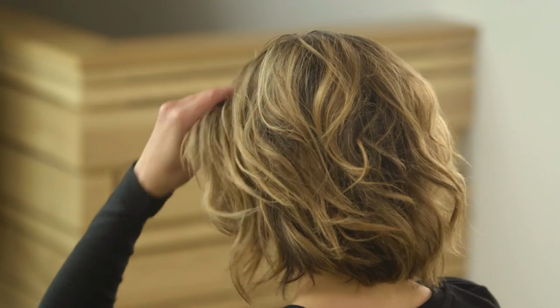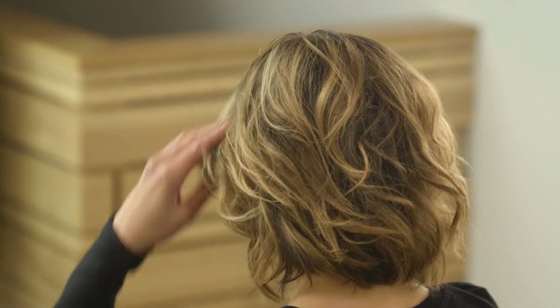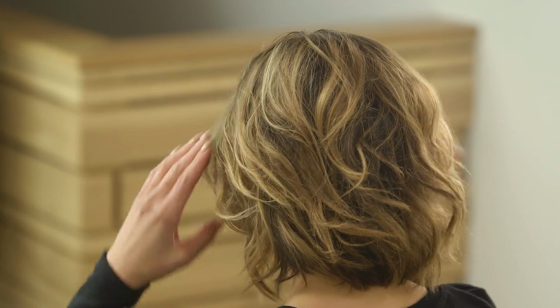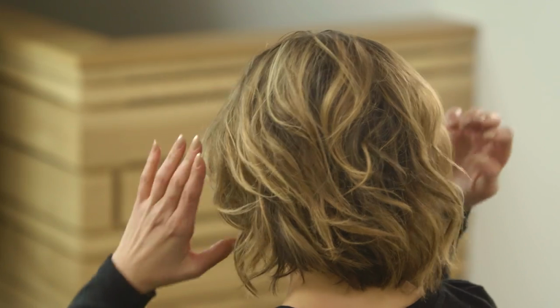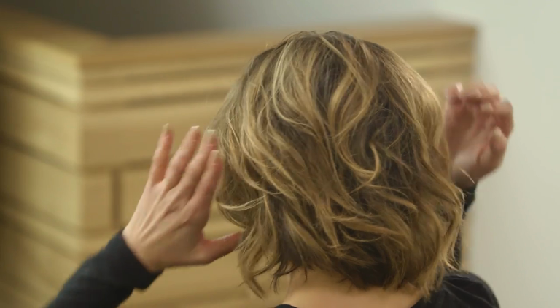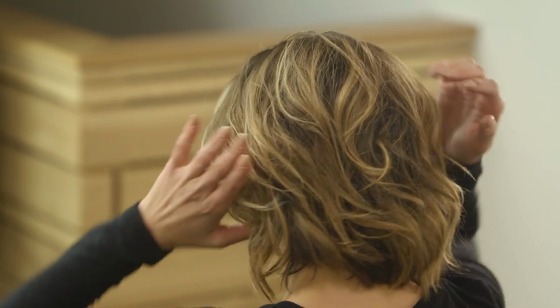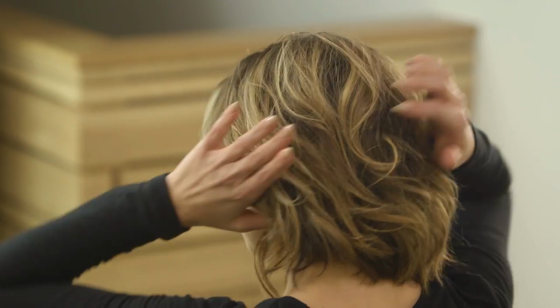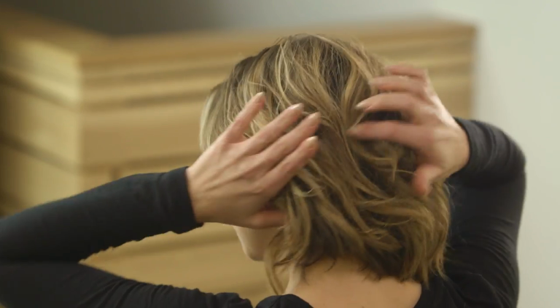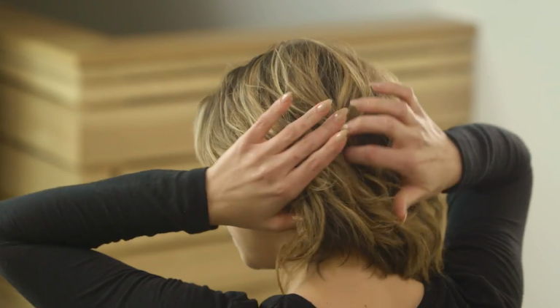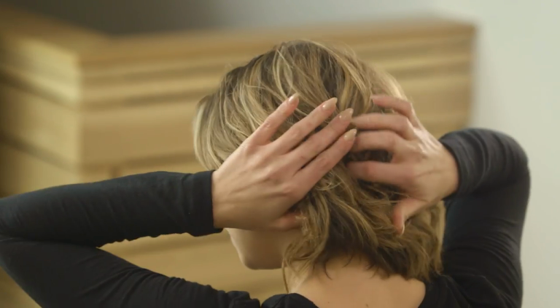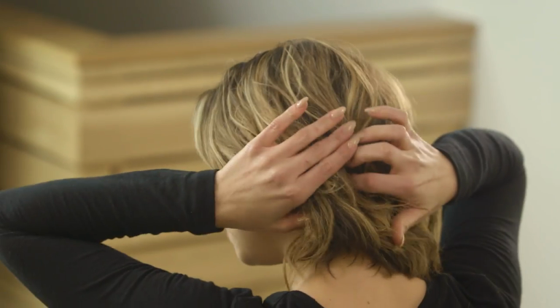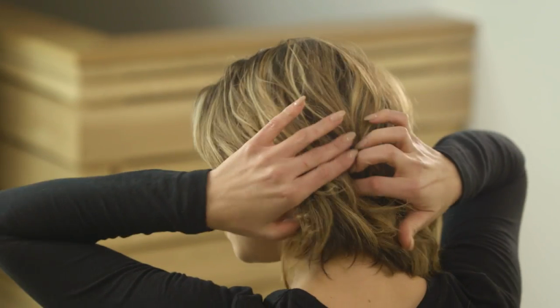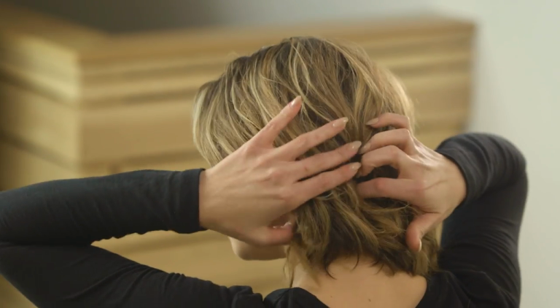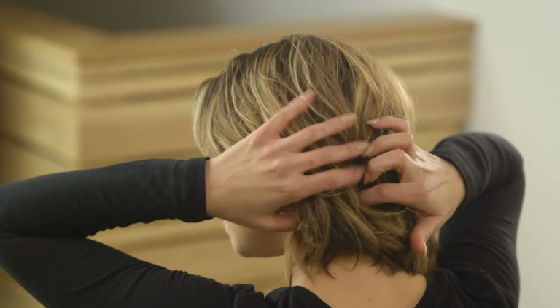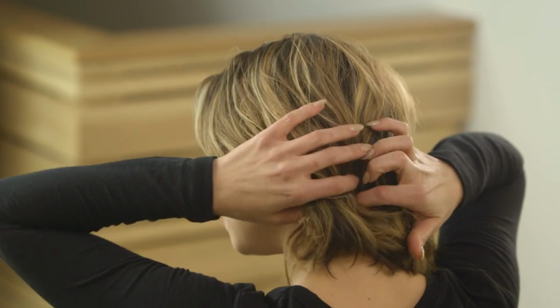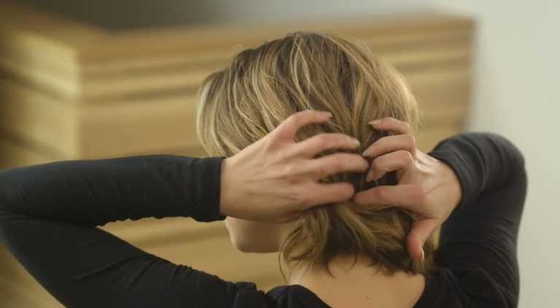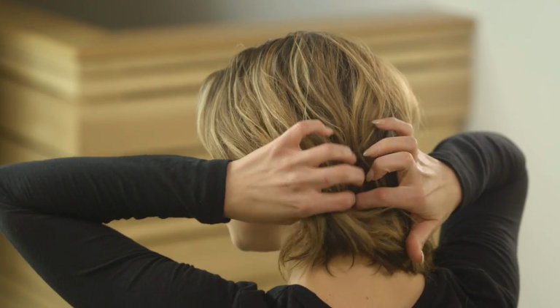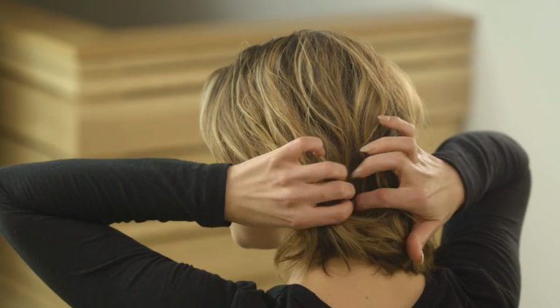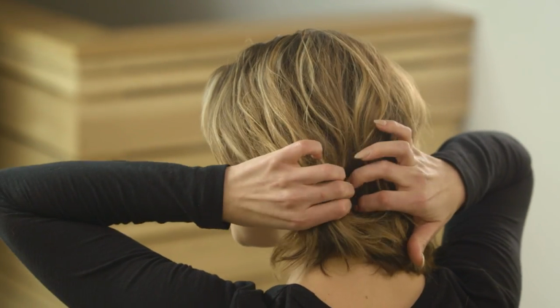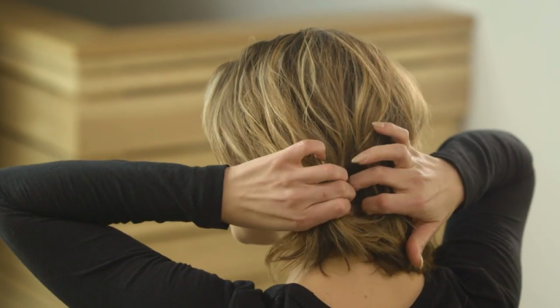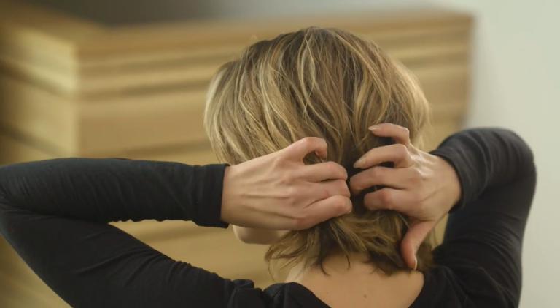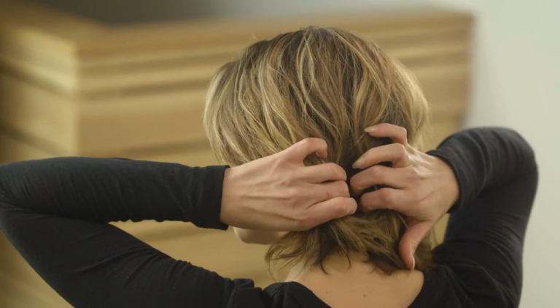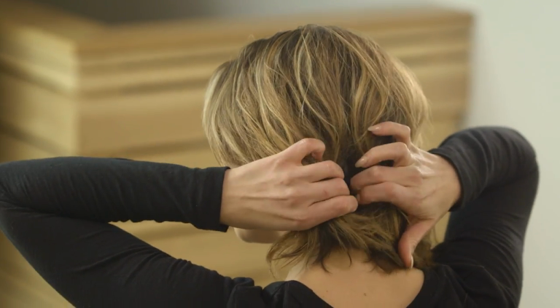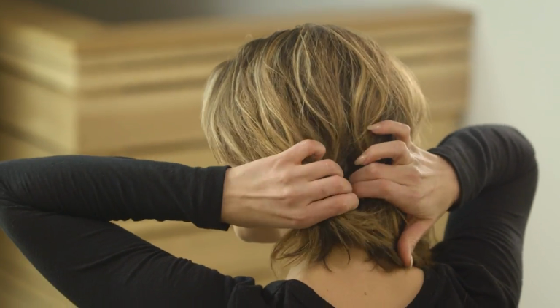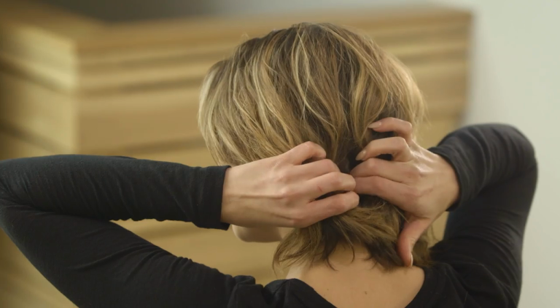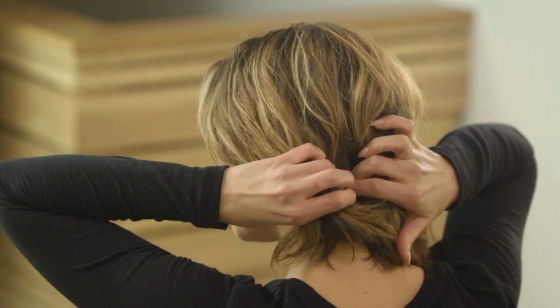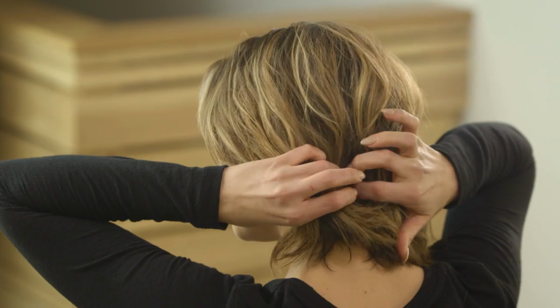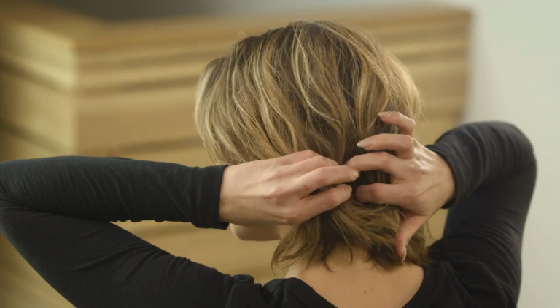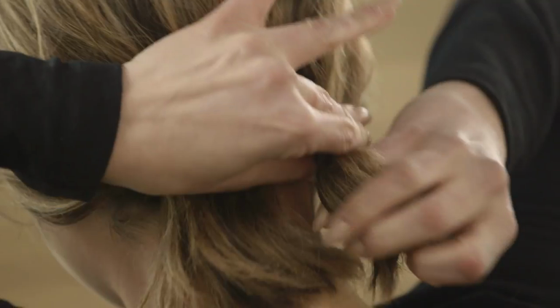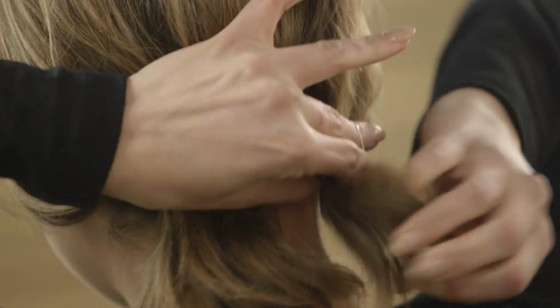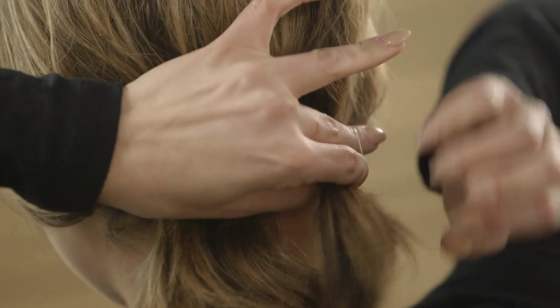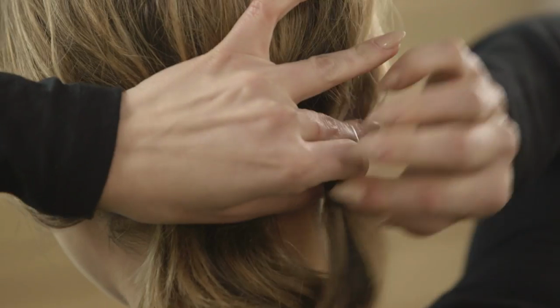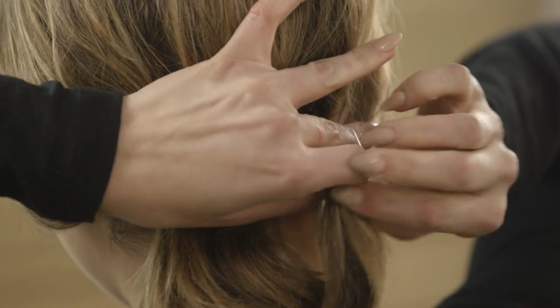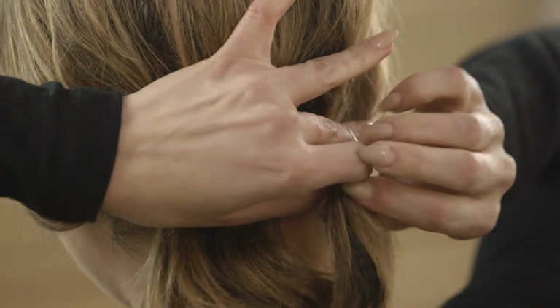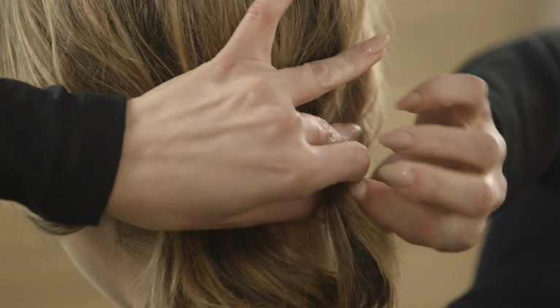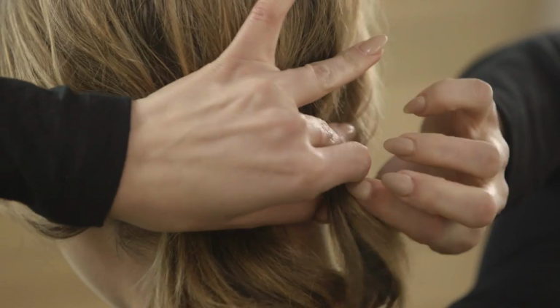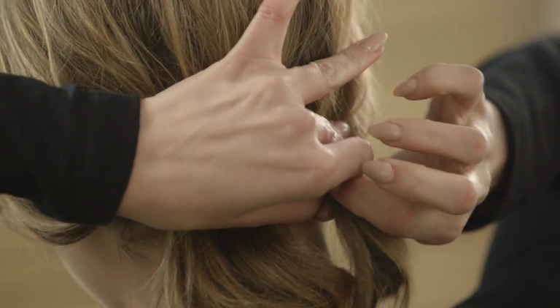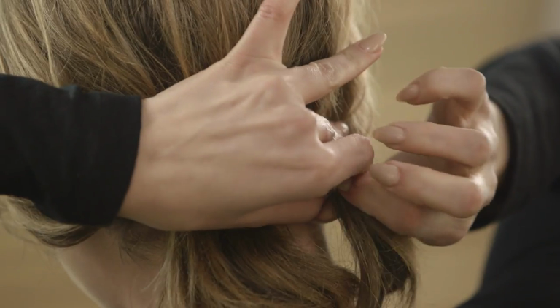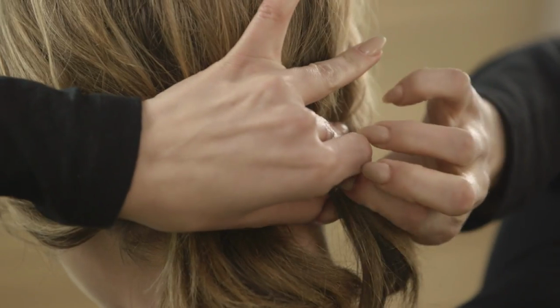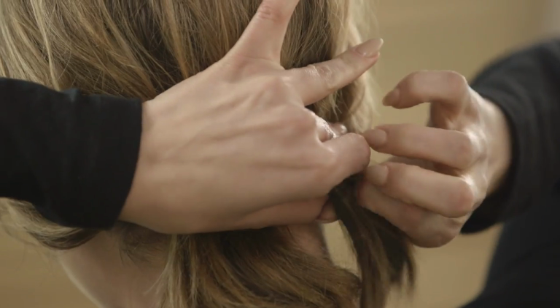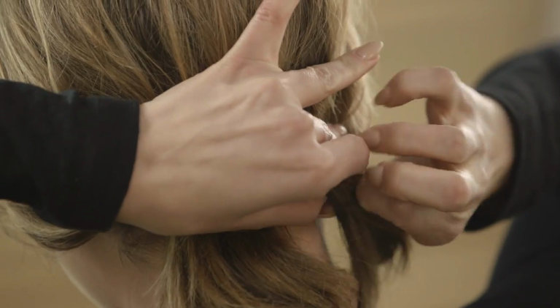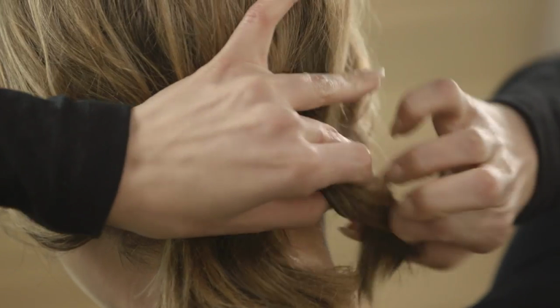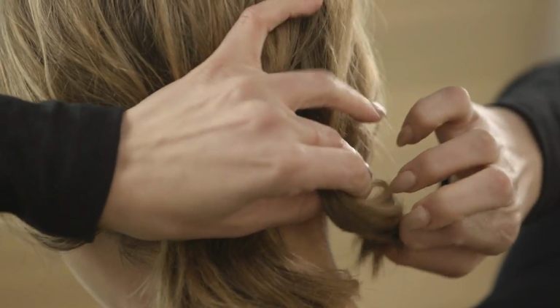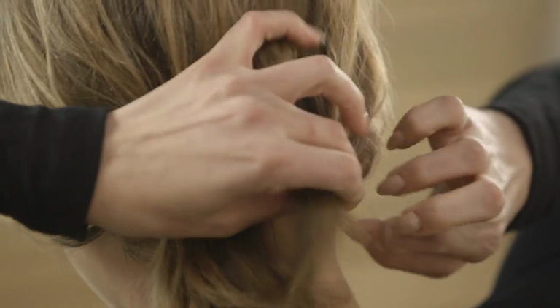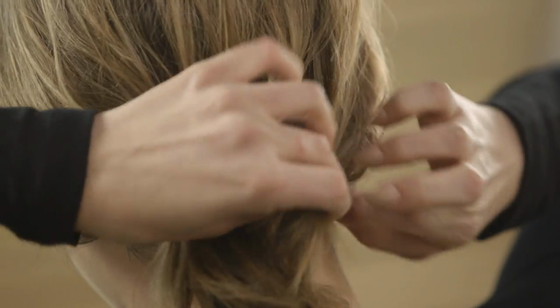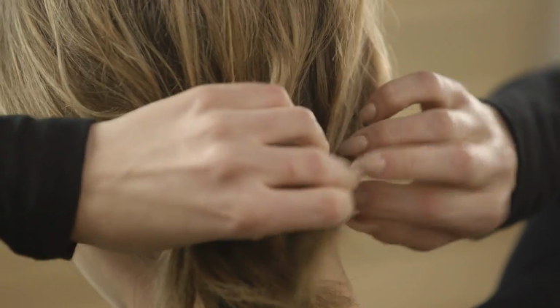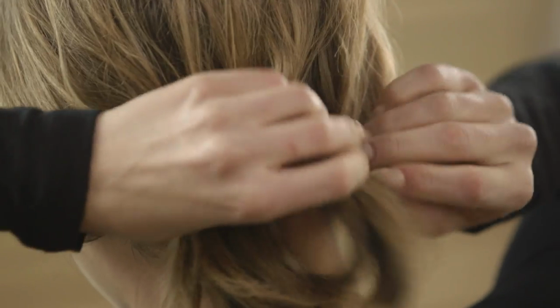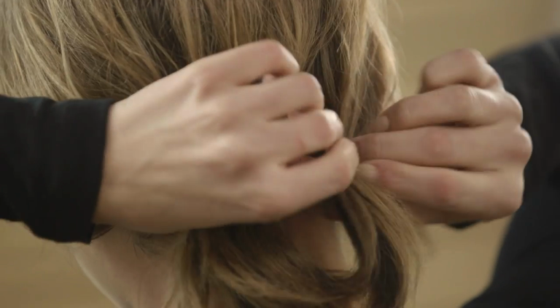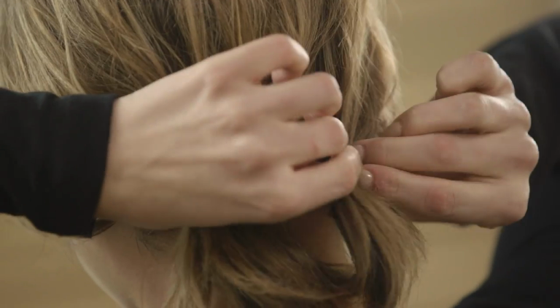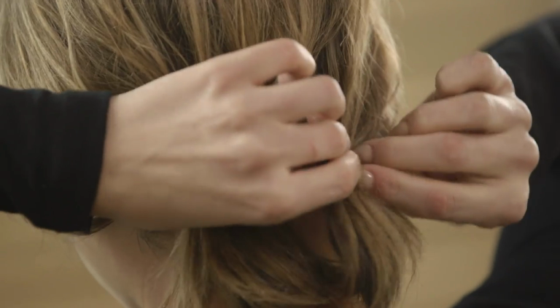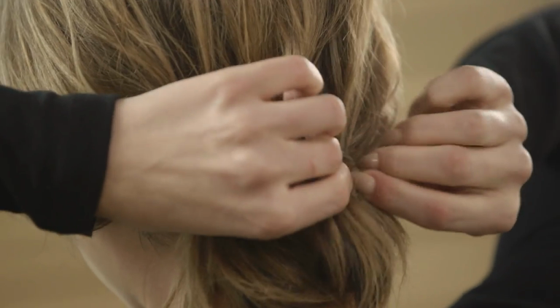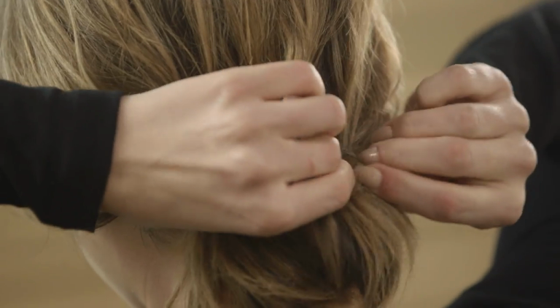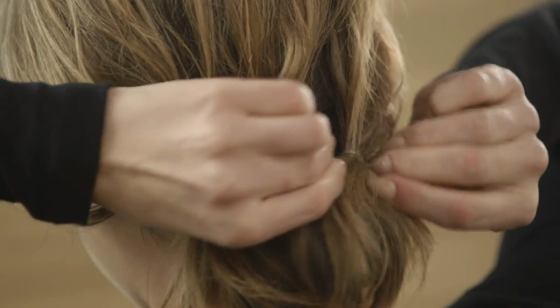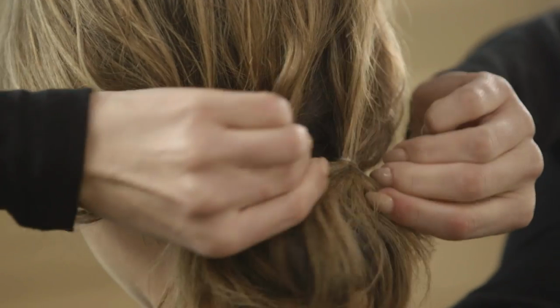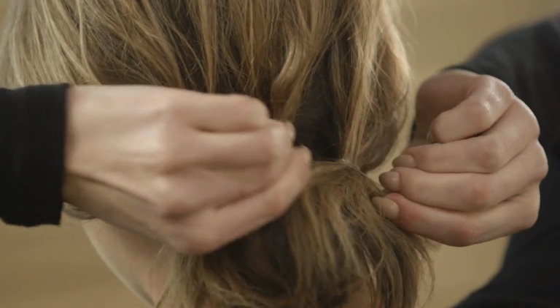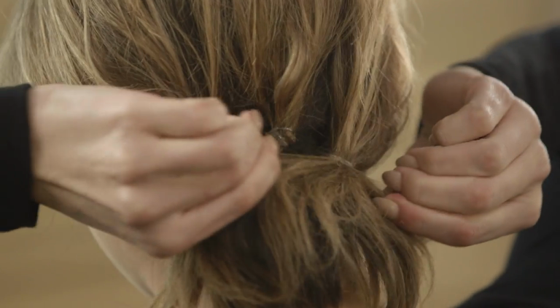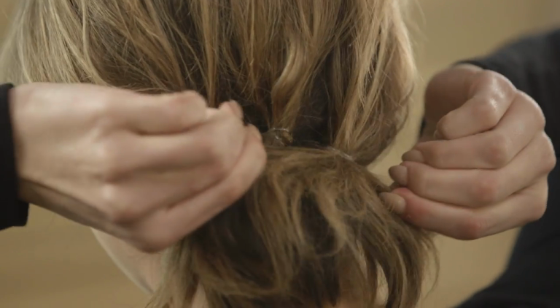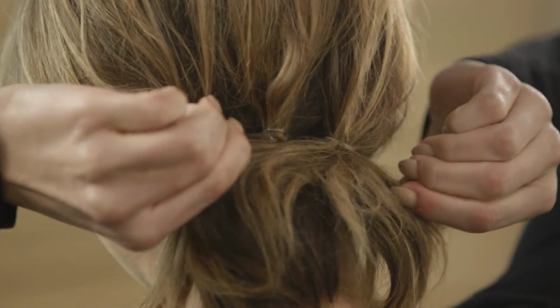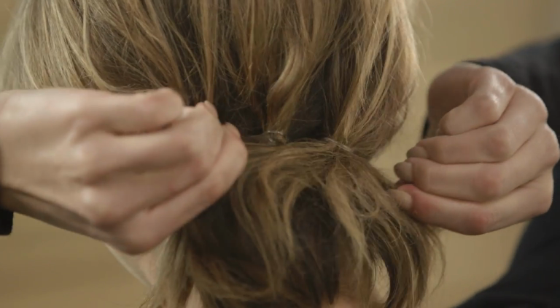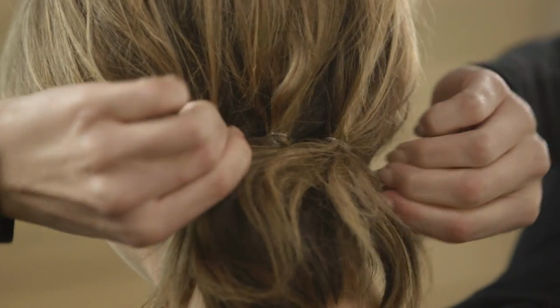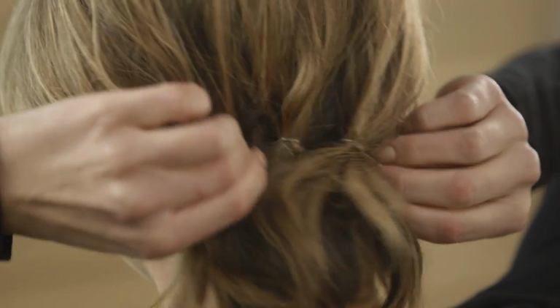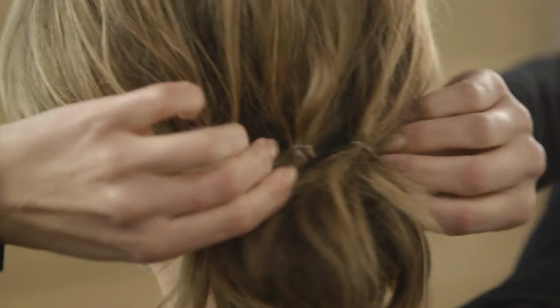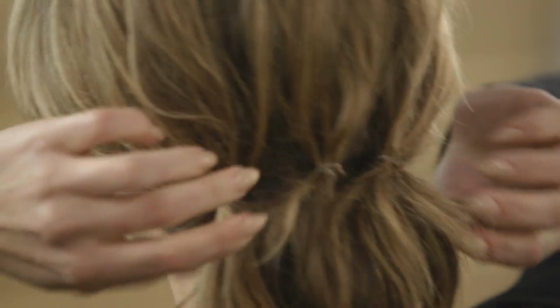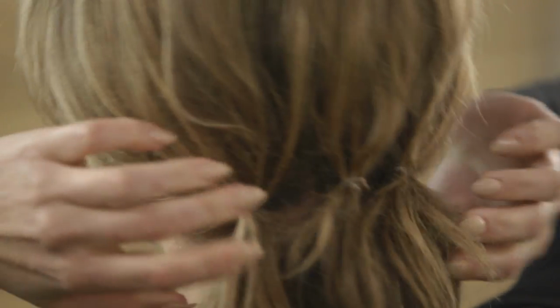Then divide the hair into three sections at the back of the head. Use an elastic to bind each section, creating three ponytails.